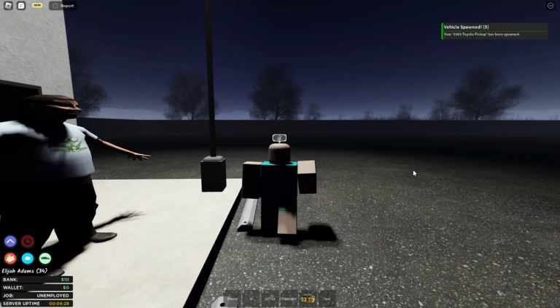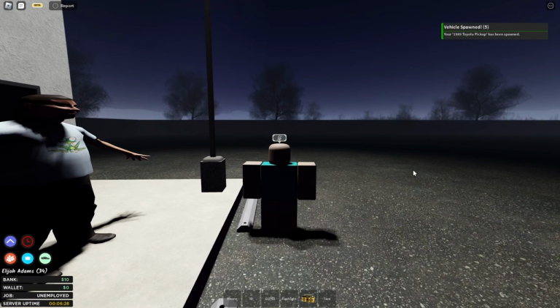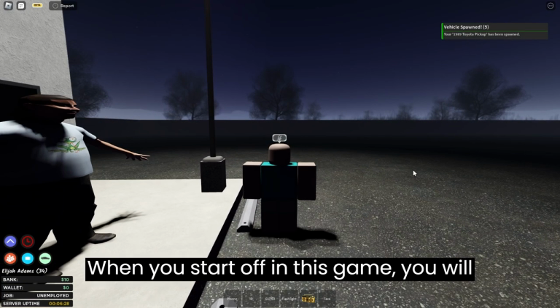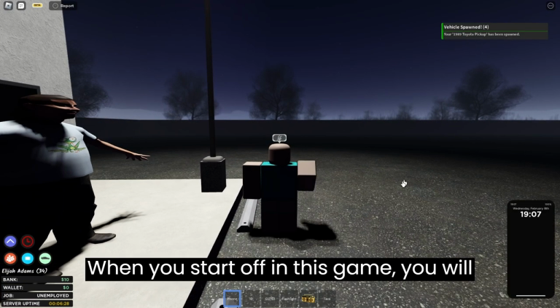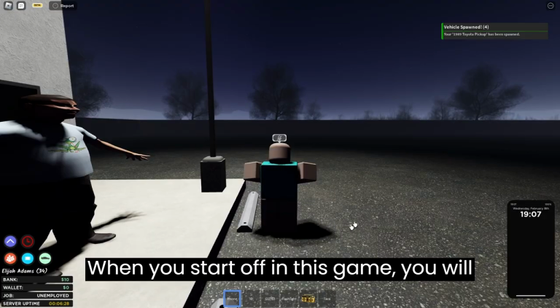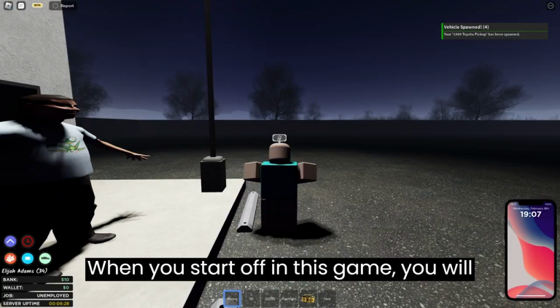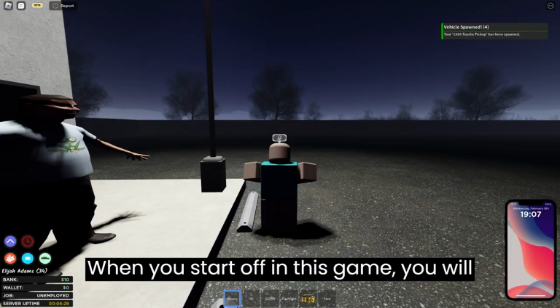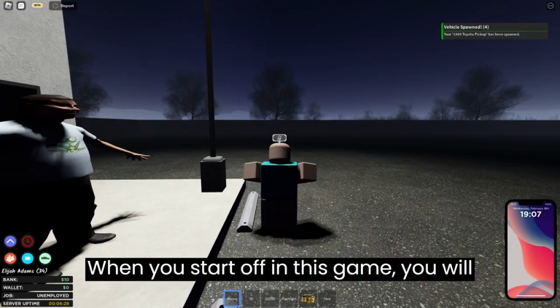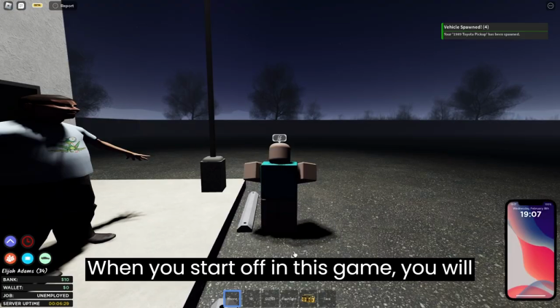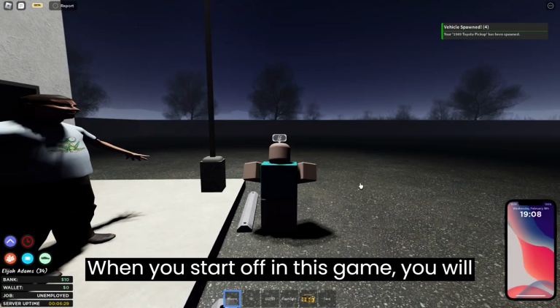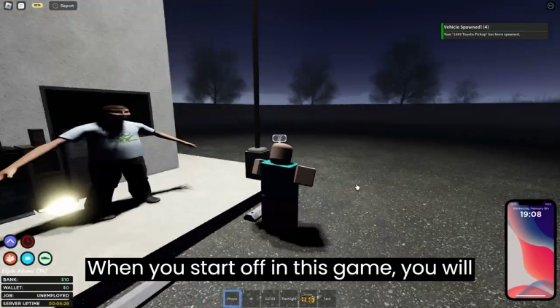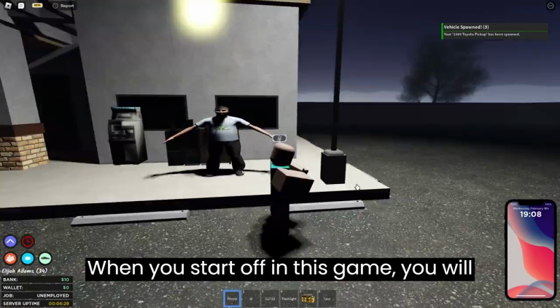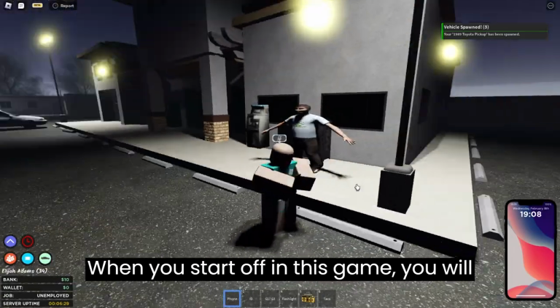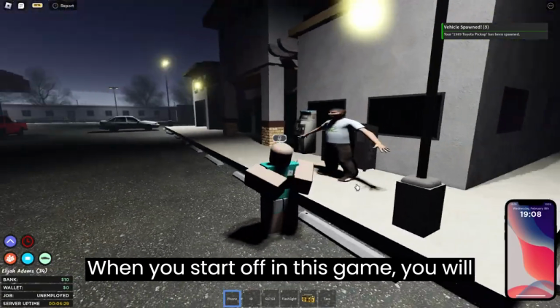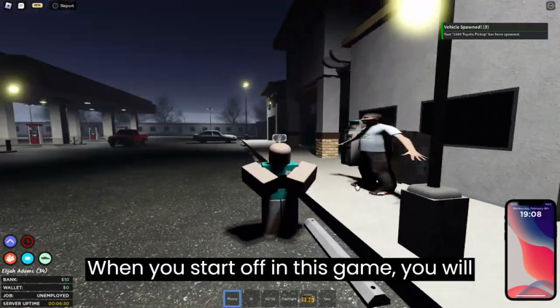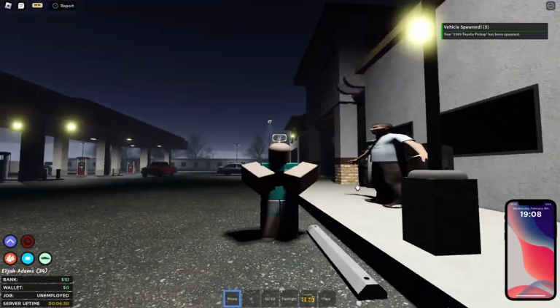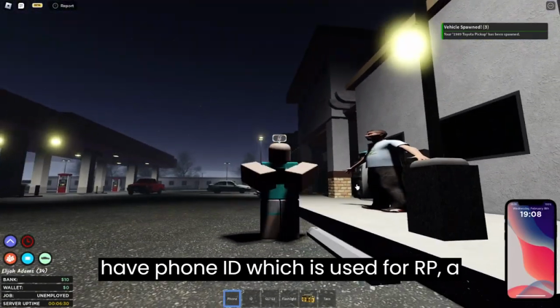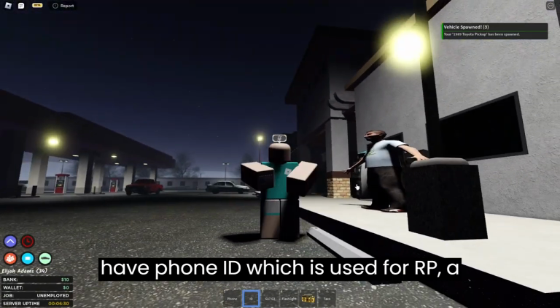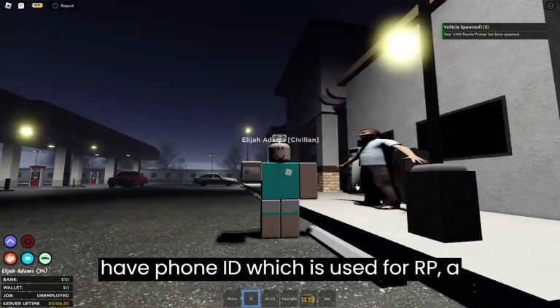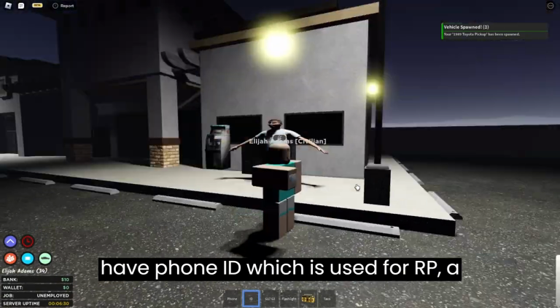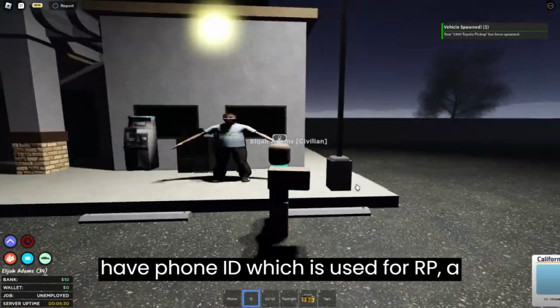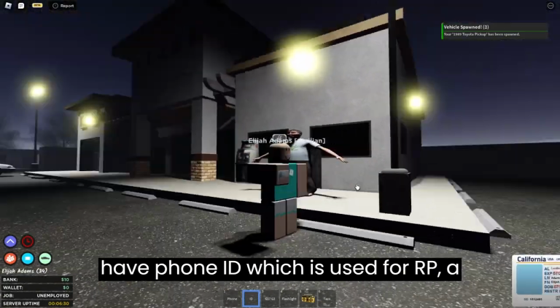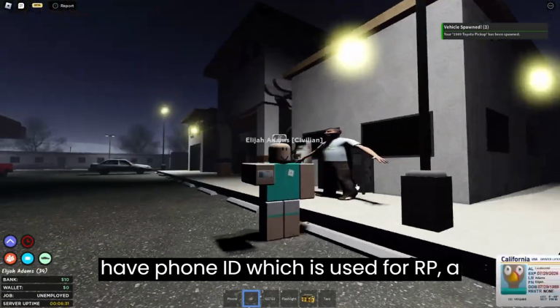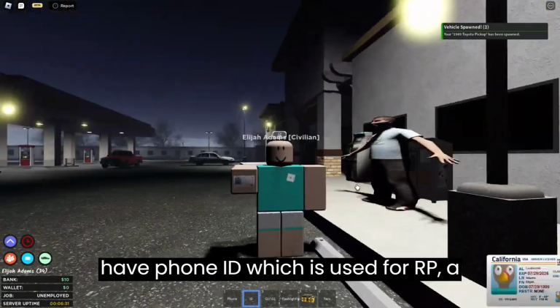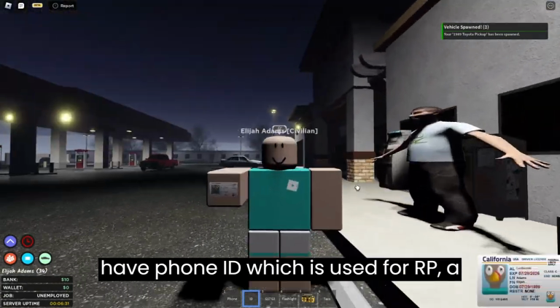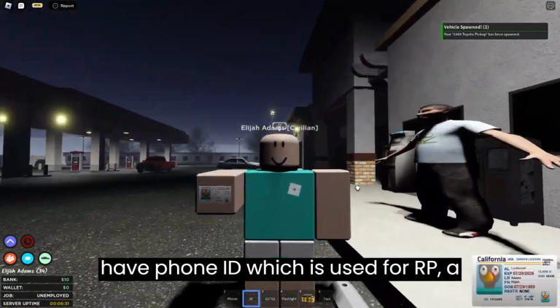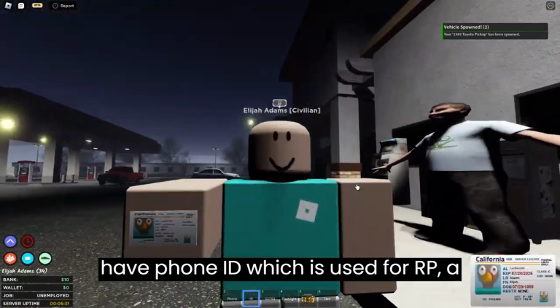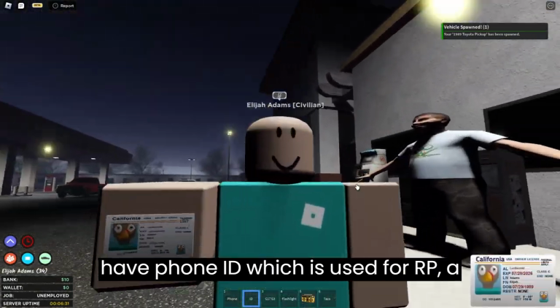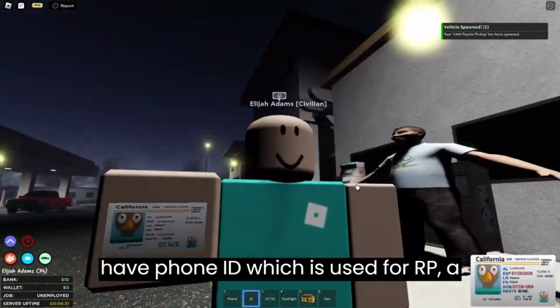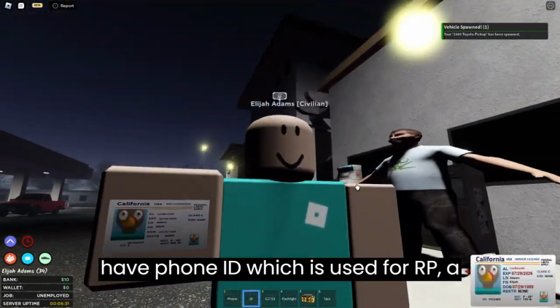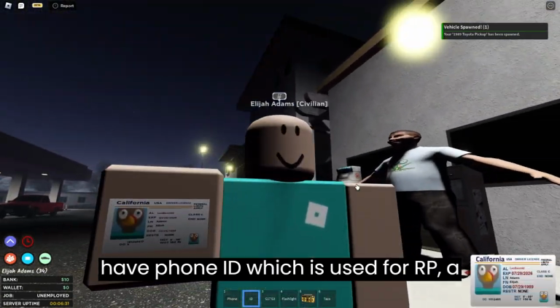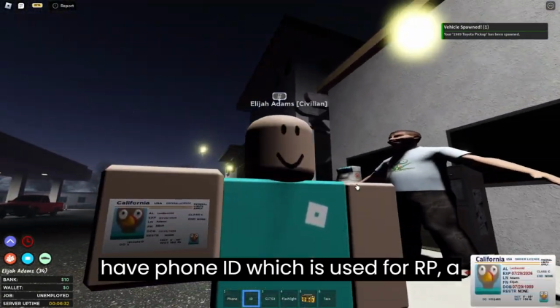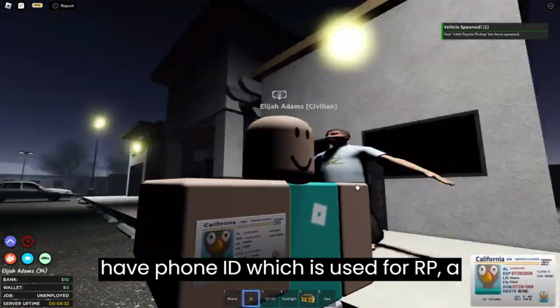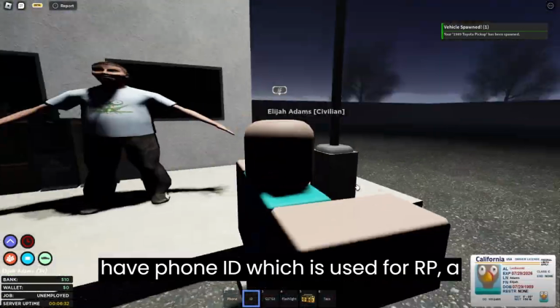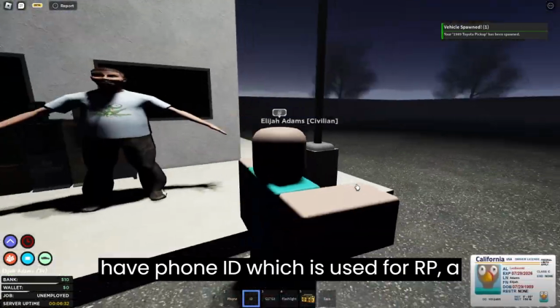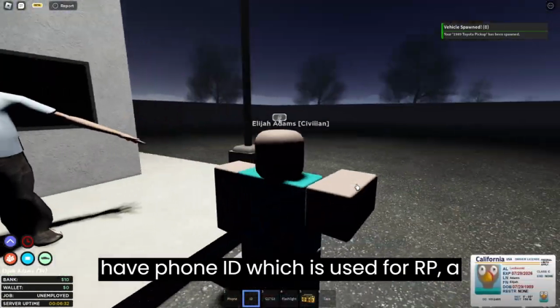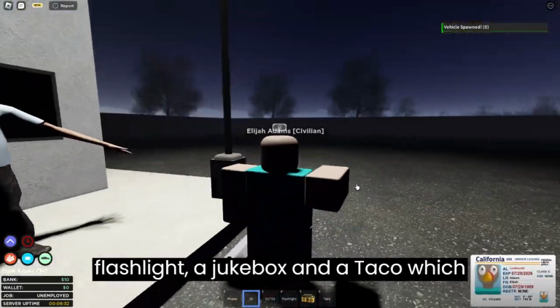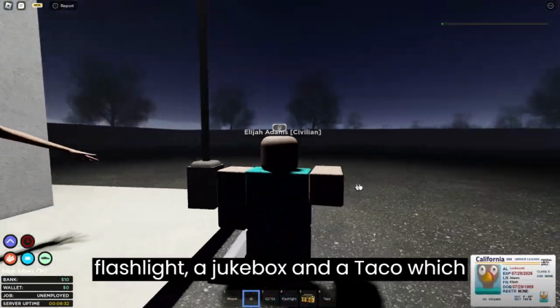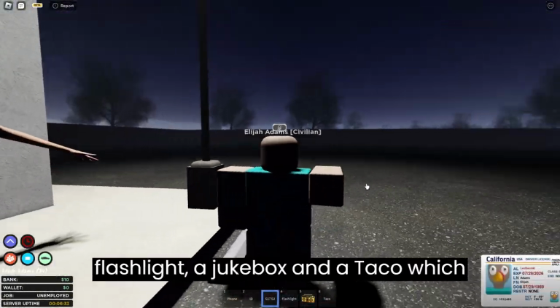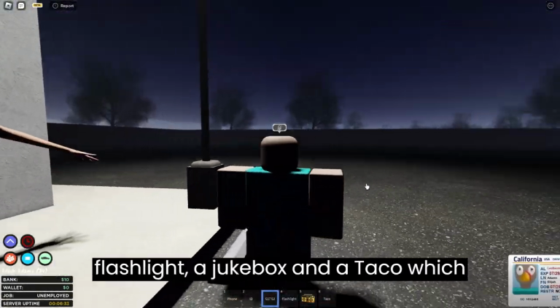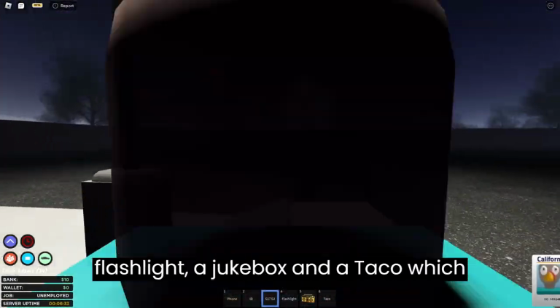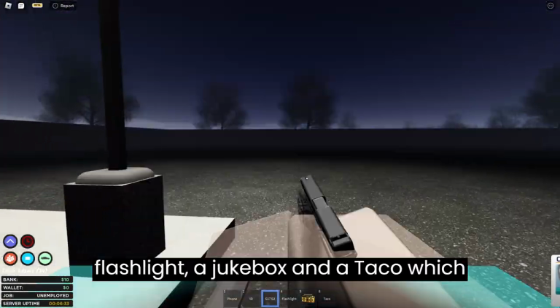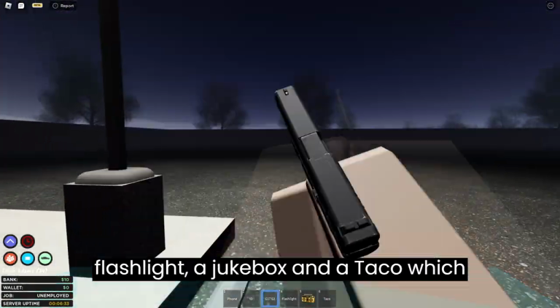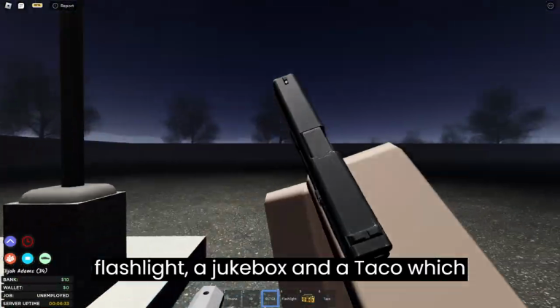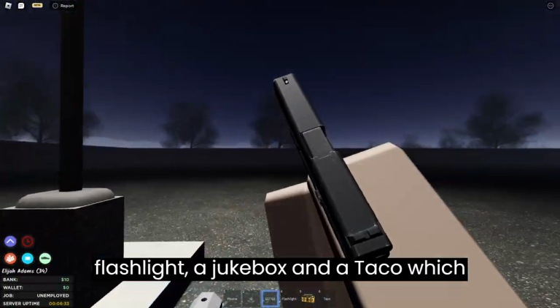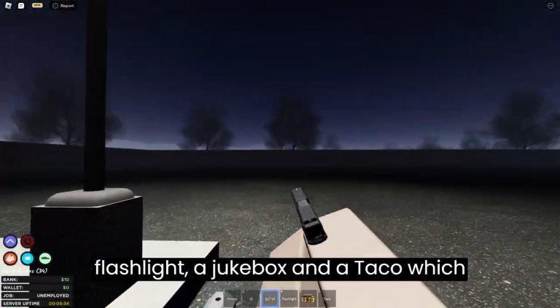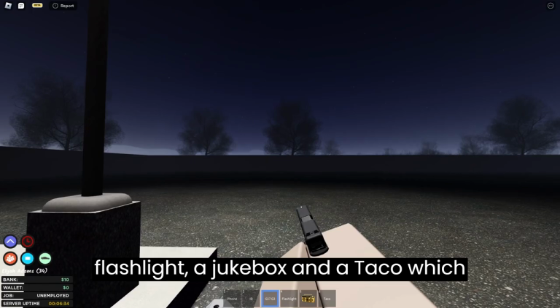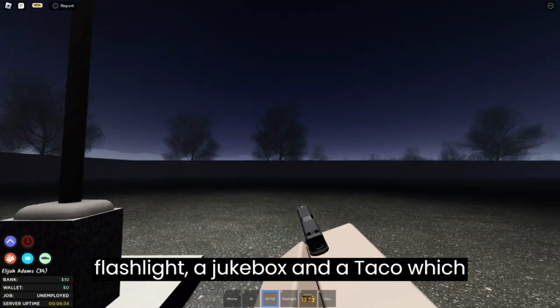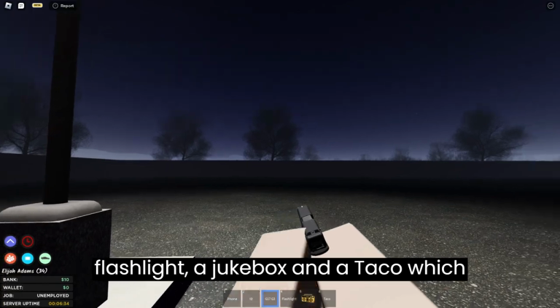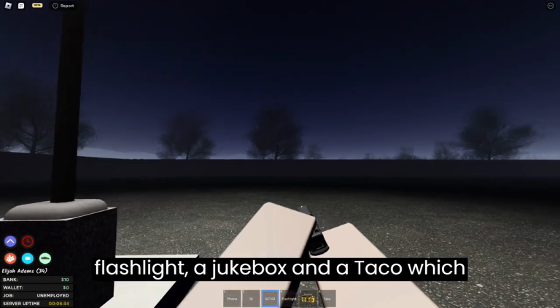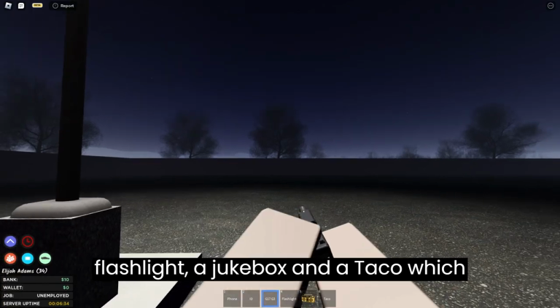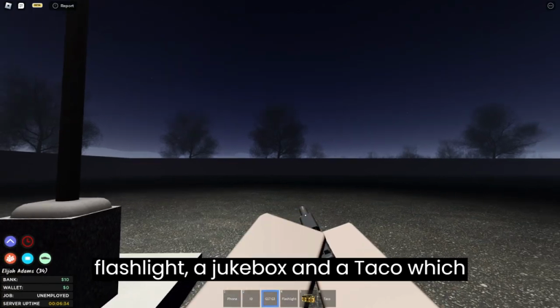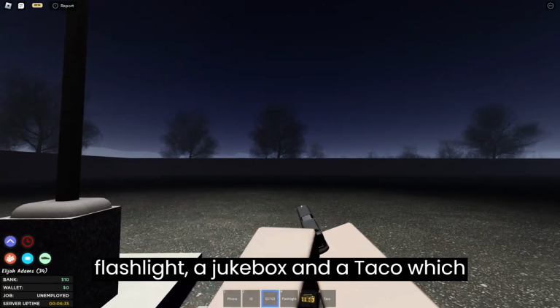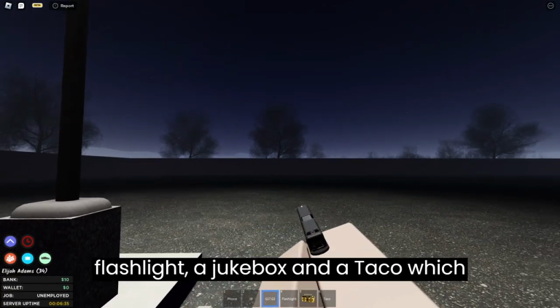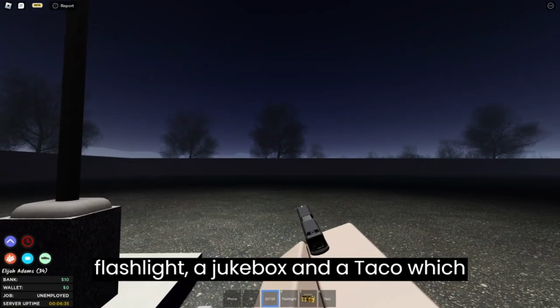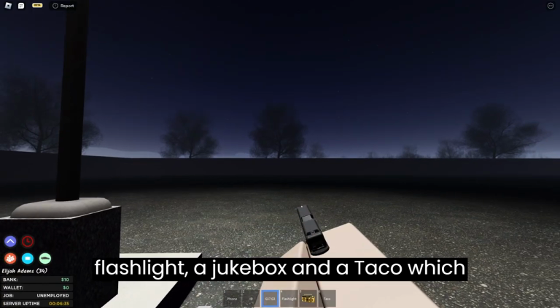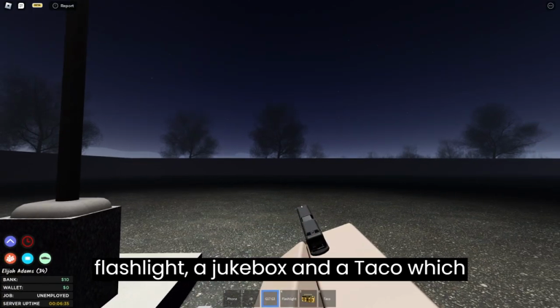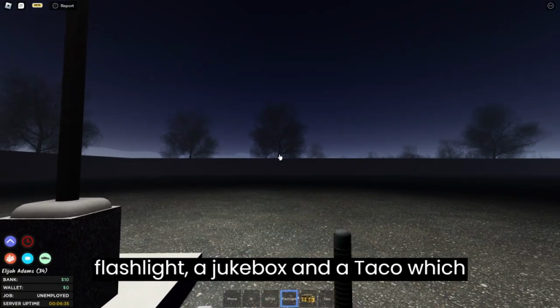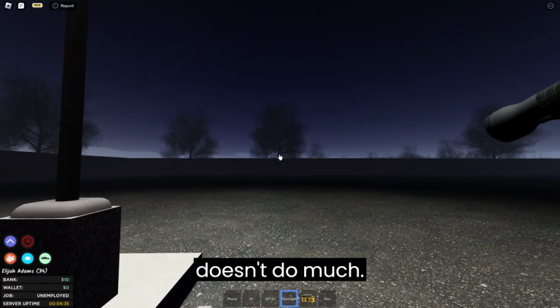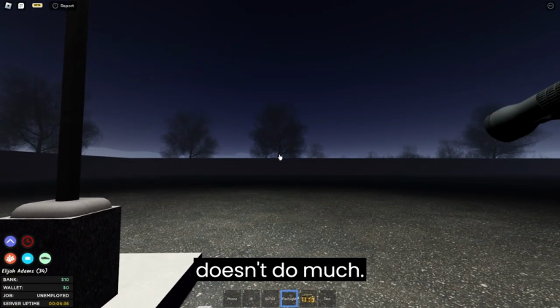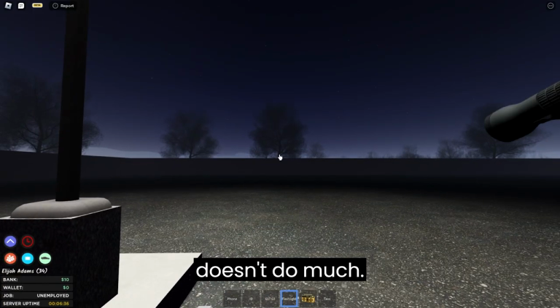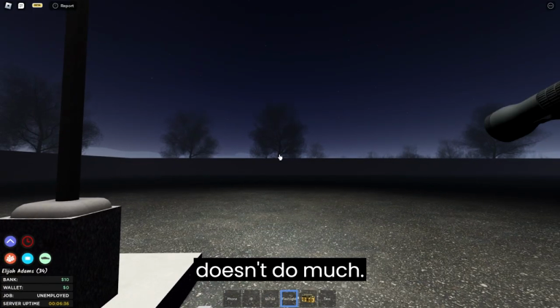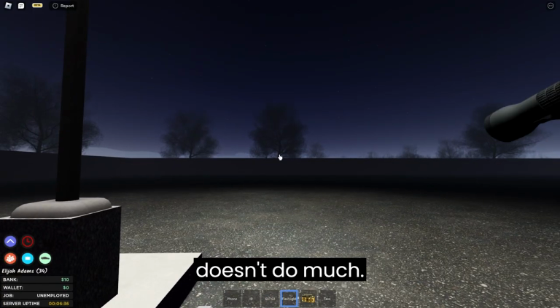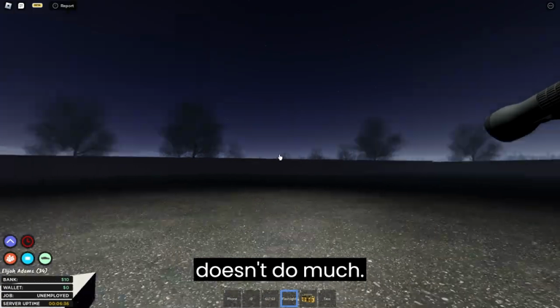When you start off in this game you will have a phone, an ID which is used for RP, a flashlight, a jukebox, and a taco which doesn't do much.